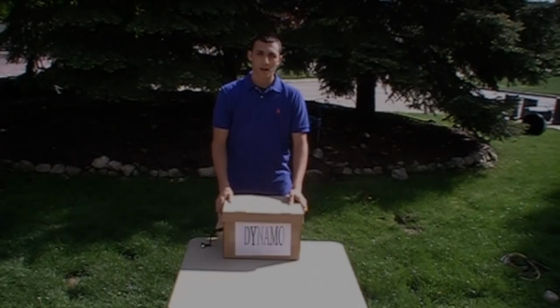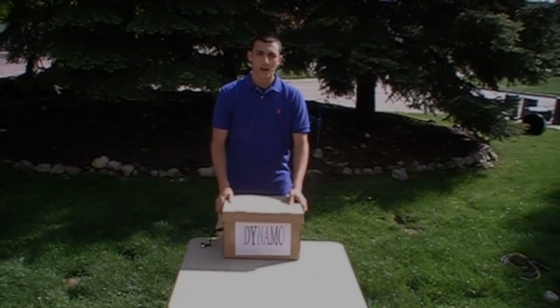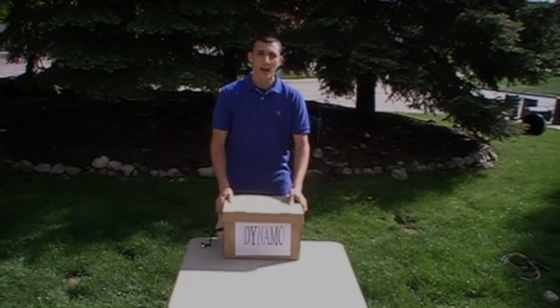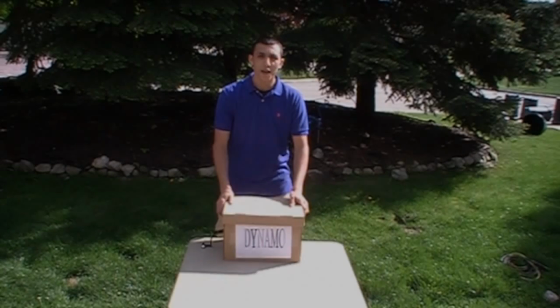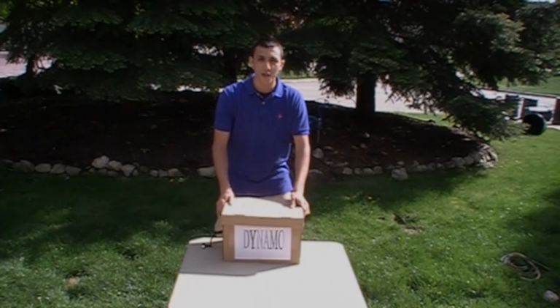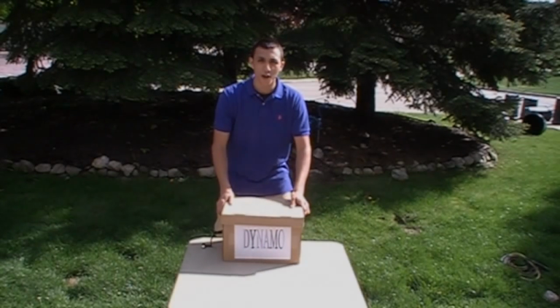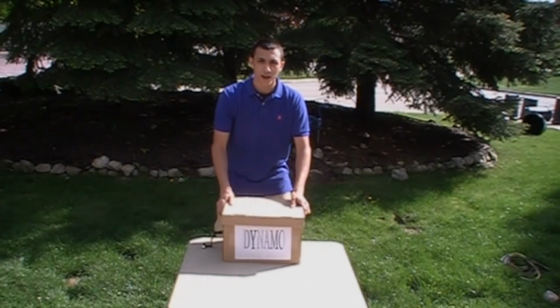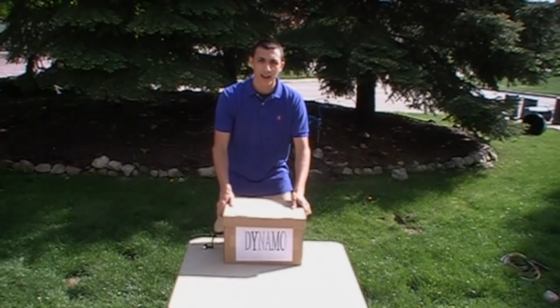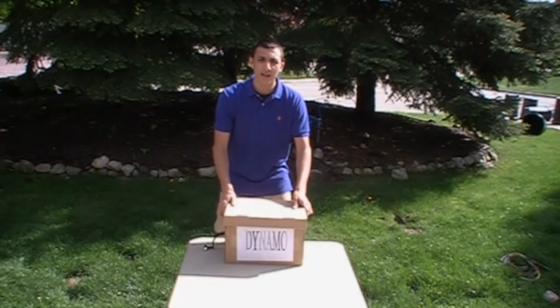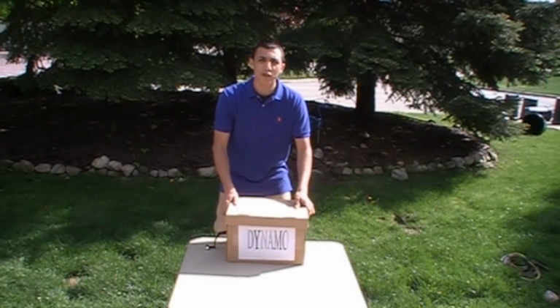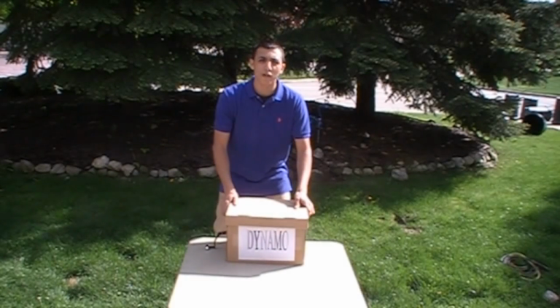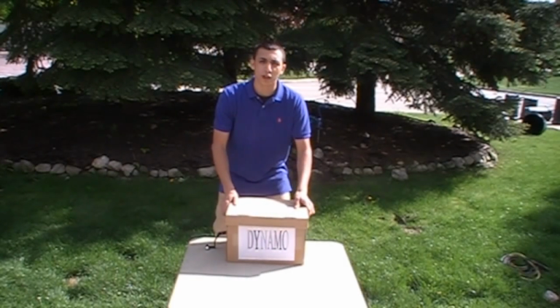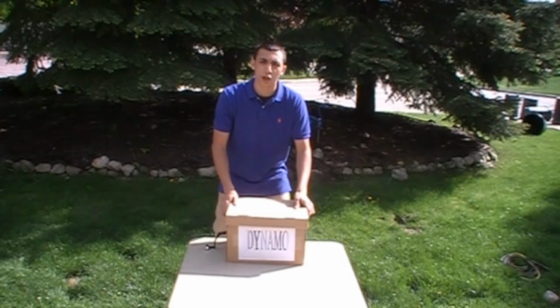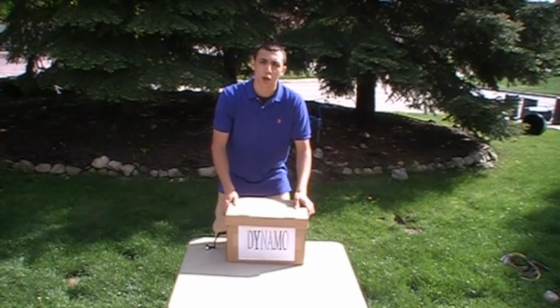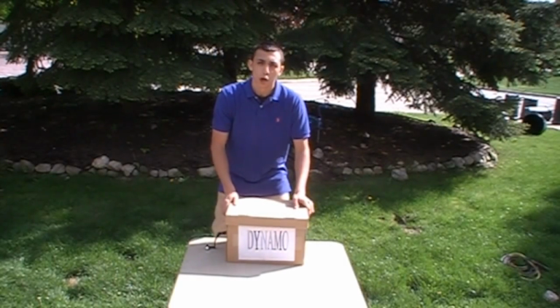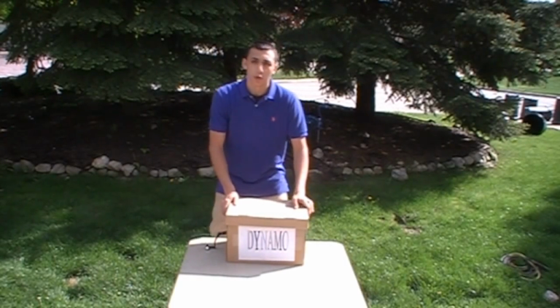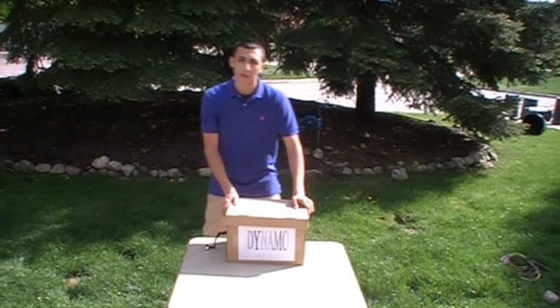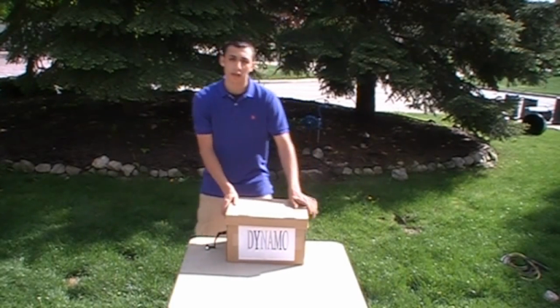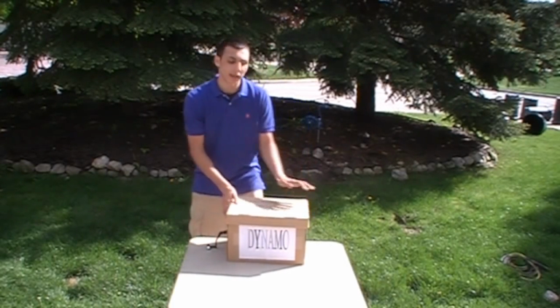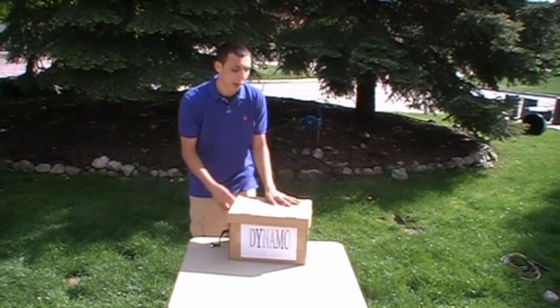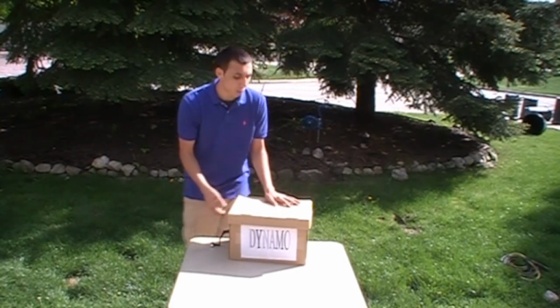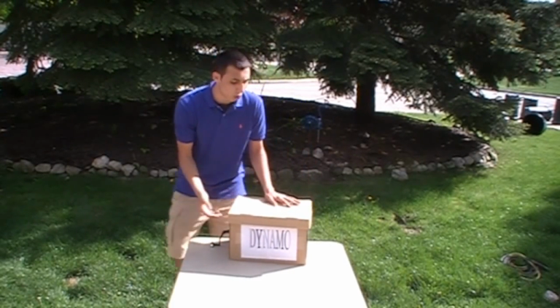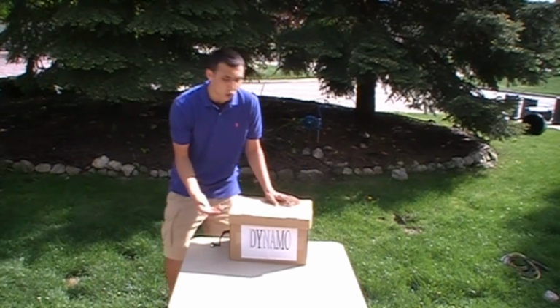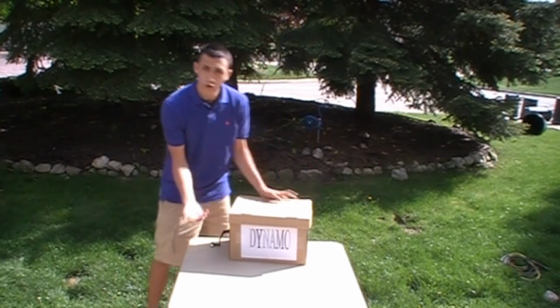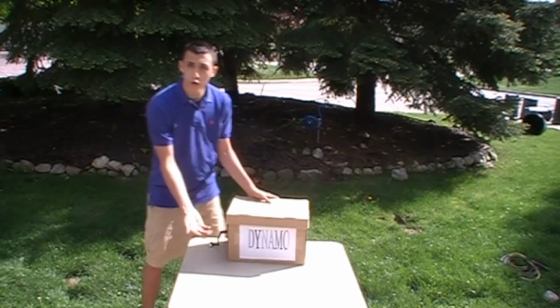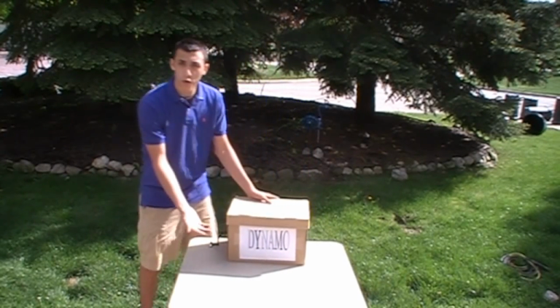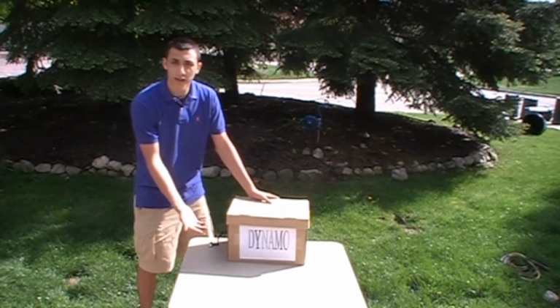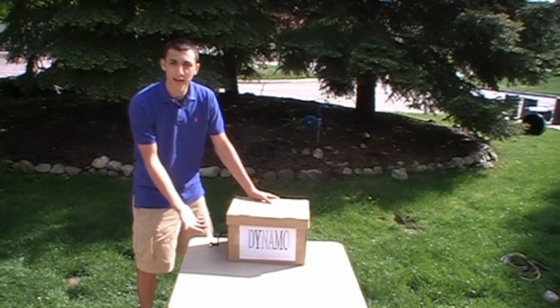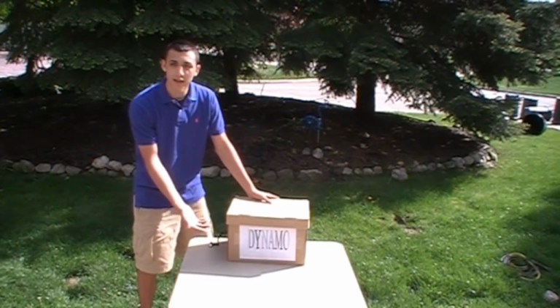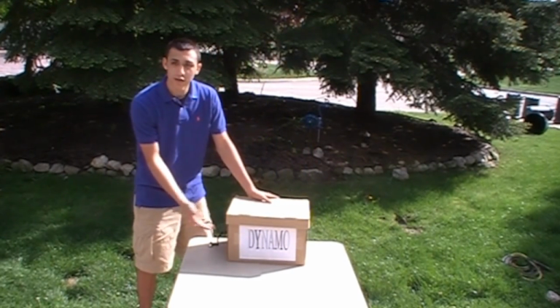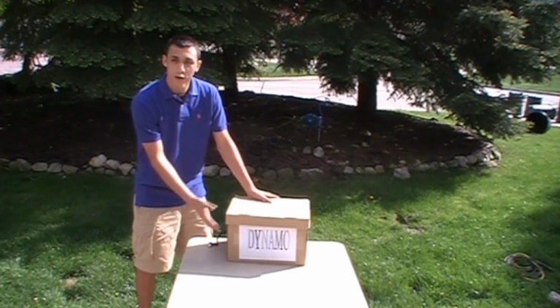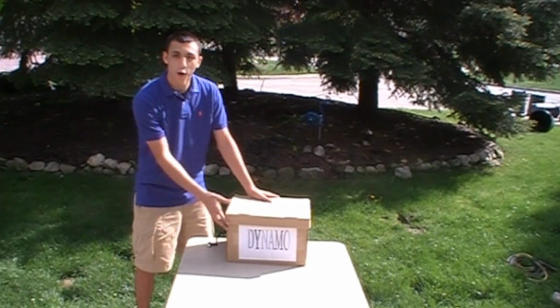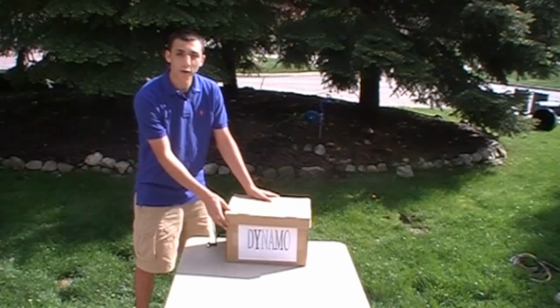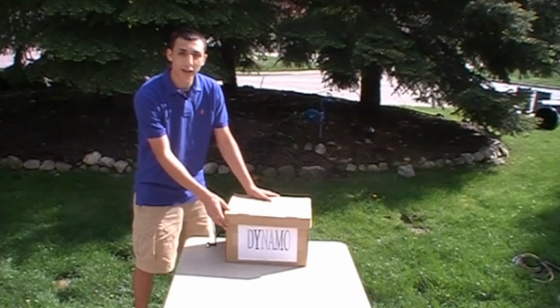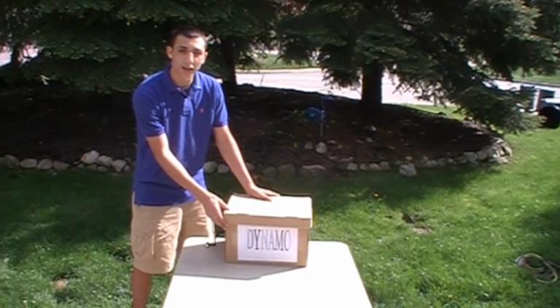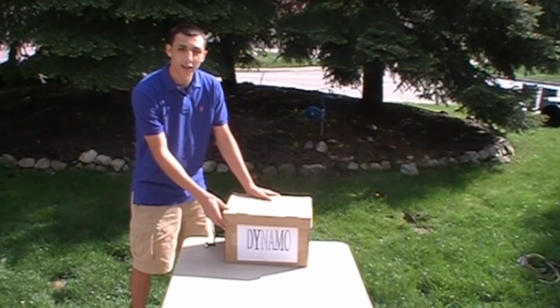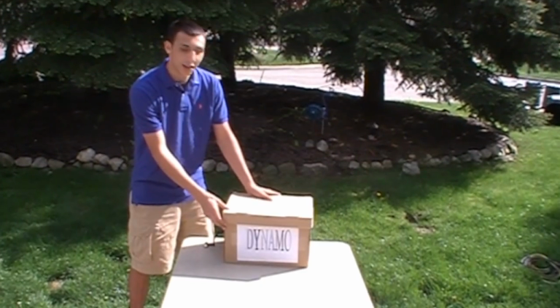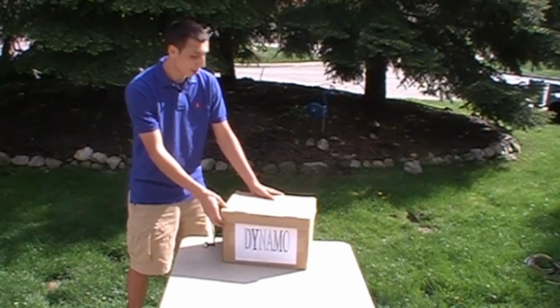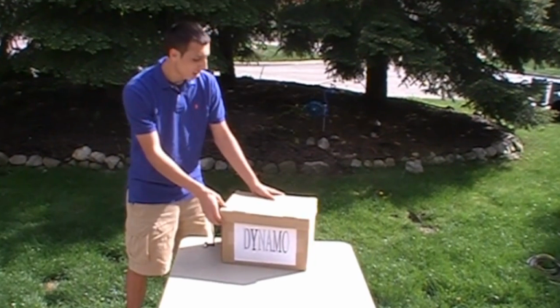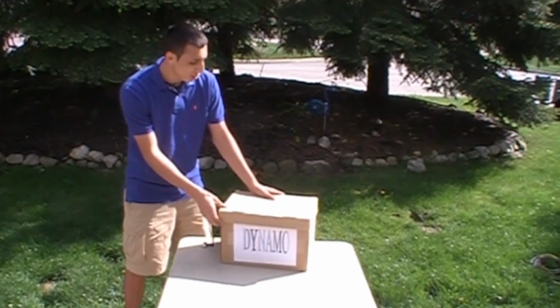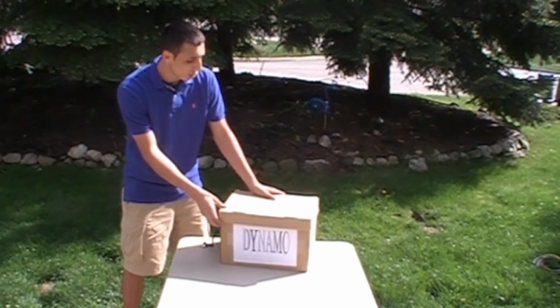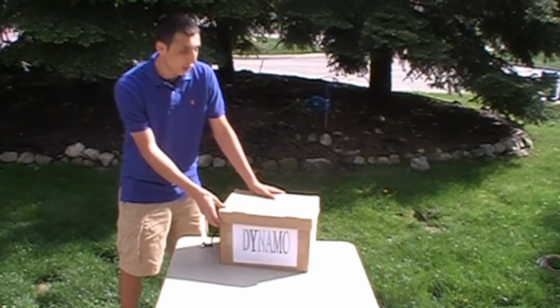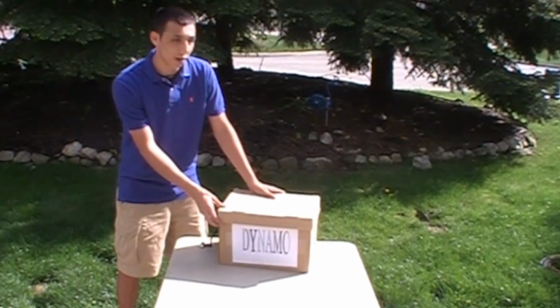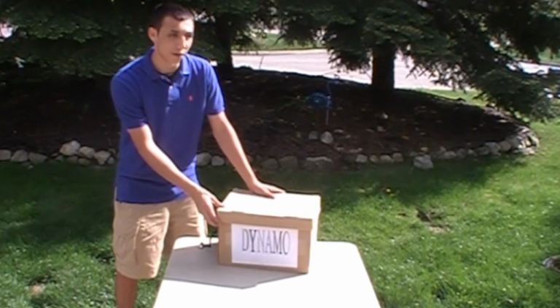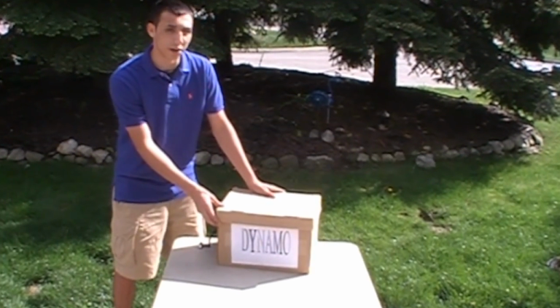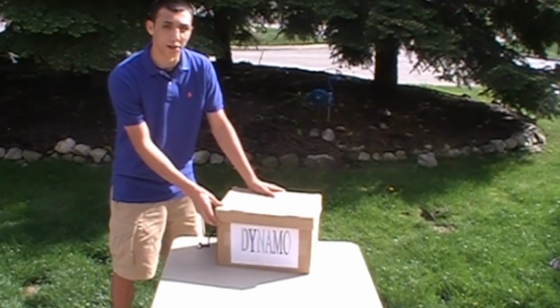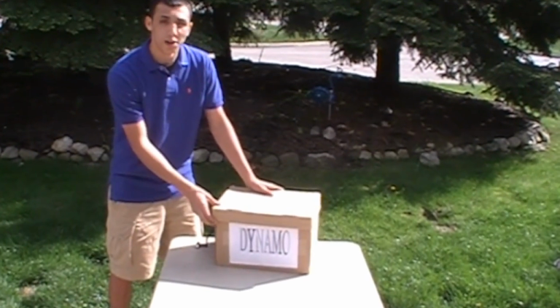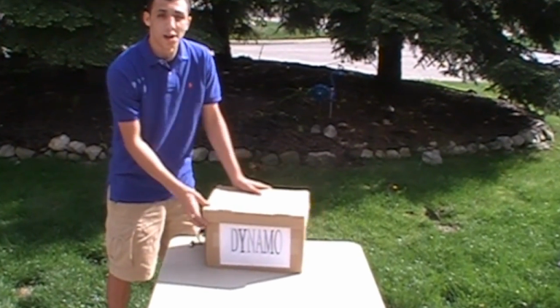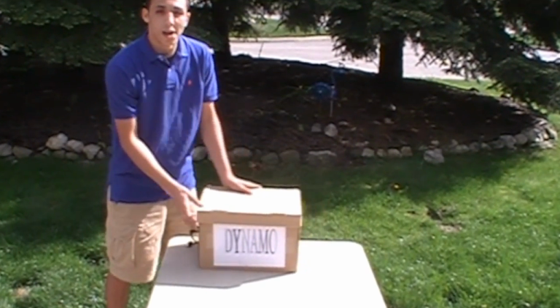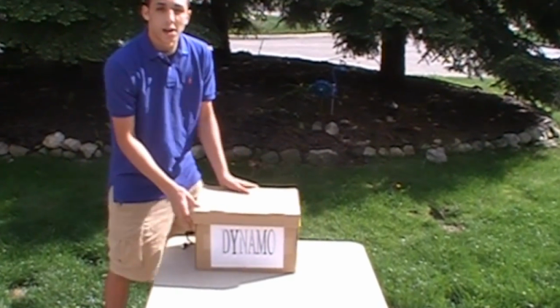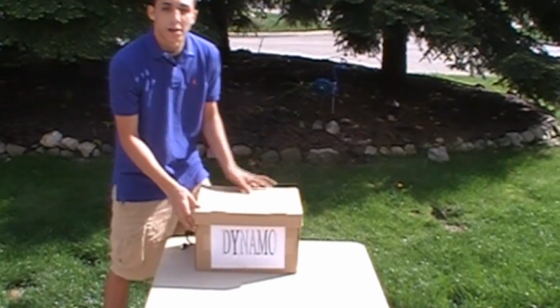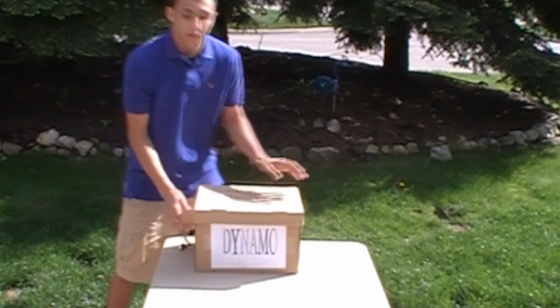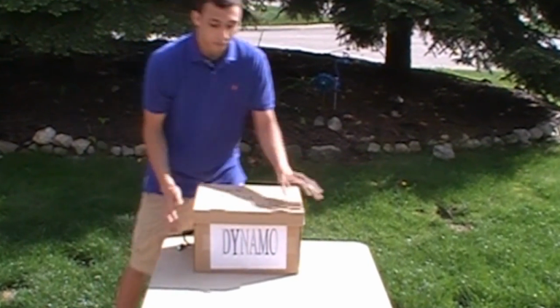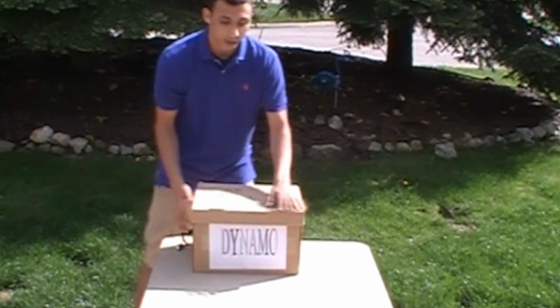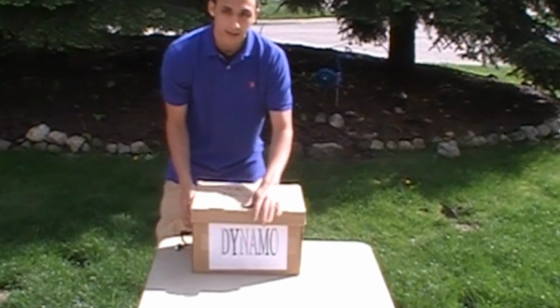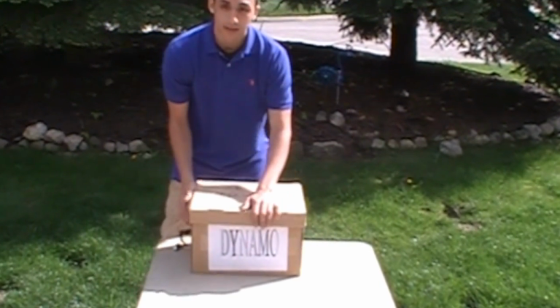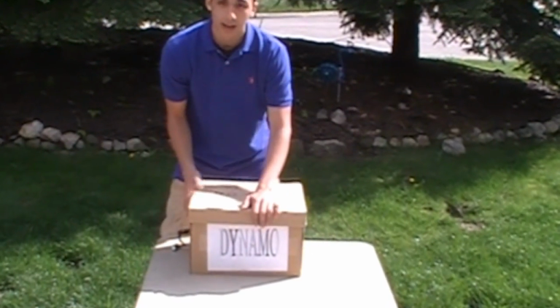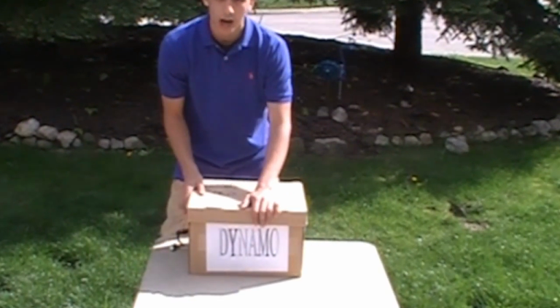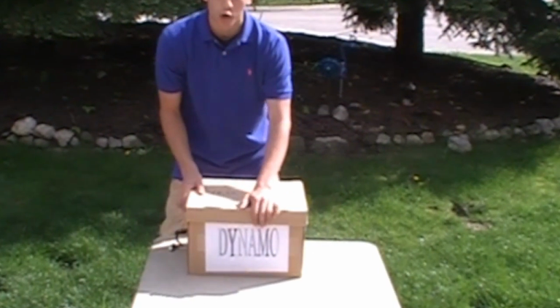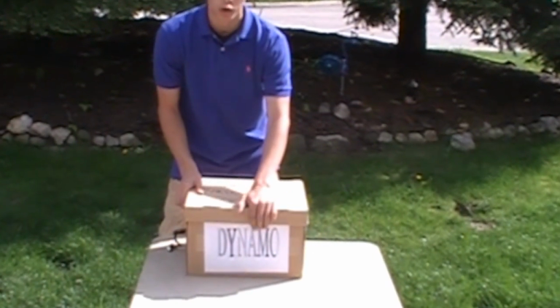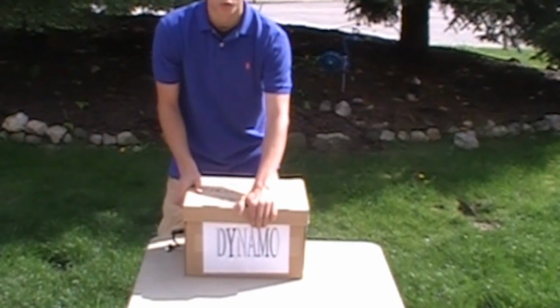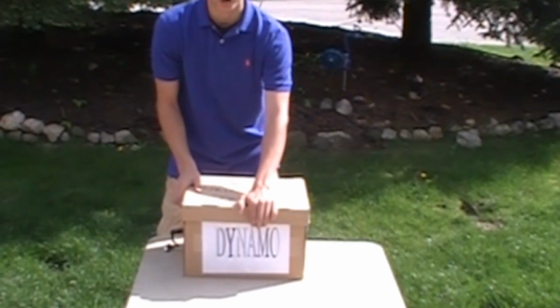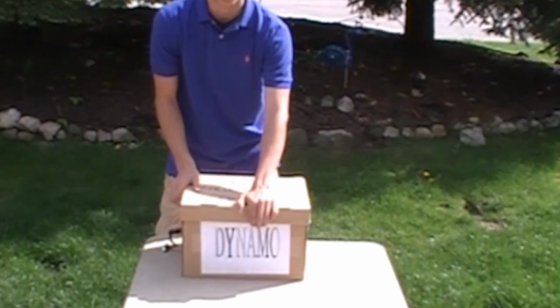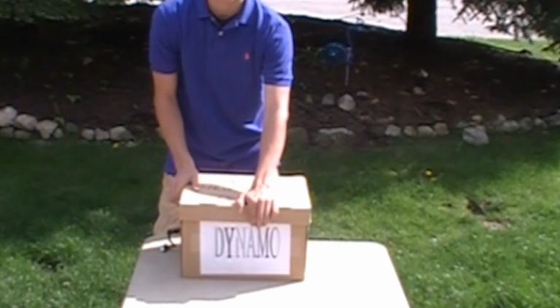Hey there, Andy Sullivan here with the dynamo. Don't know what that is? It's an electric generator. This is how it works.